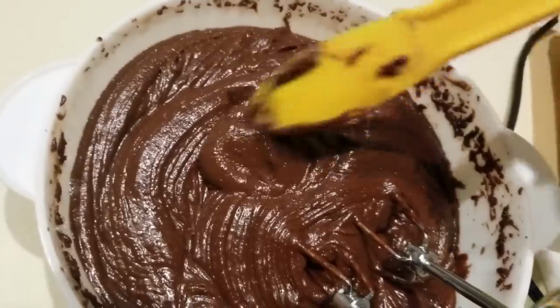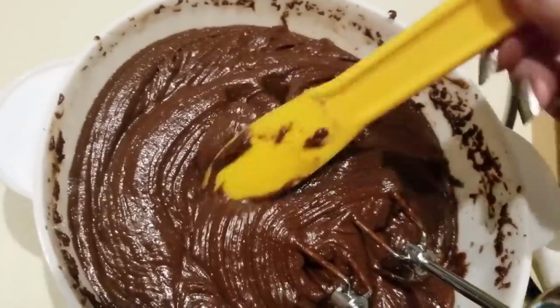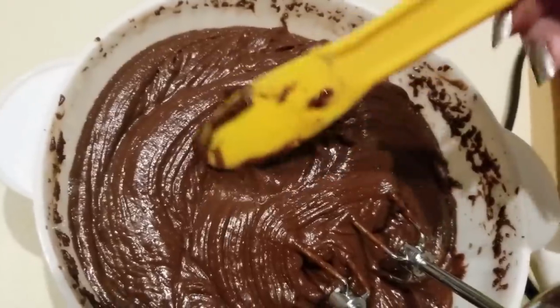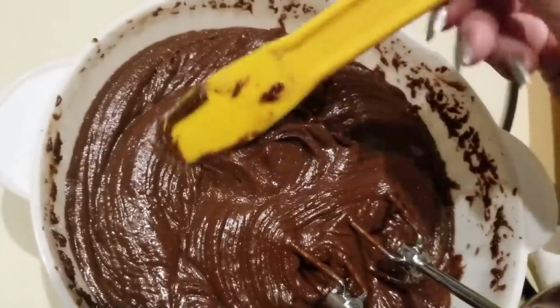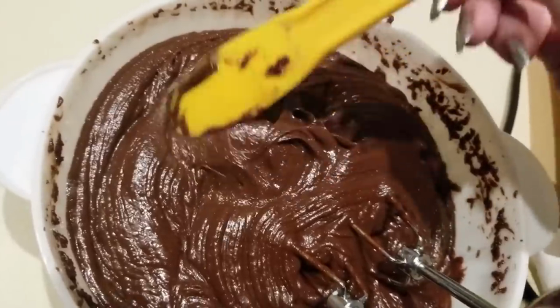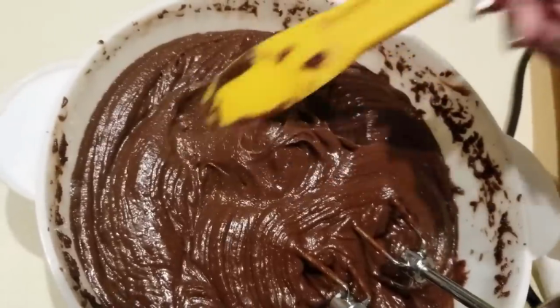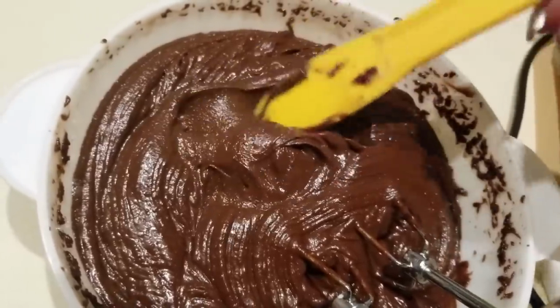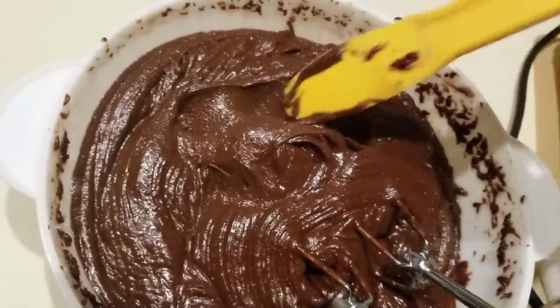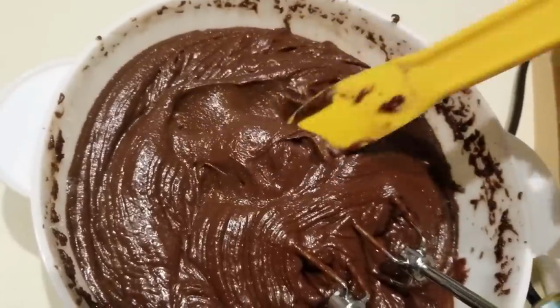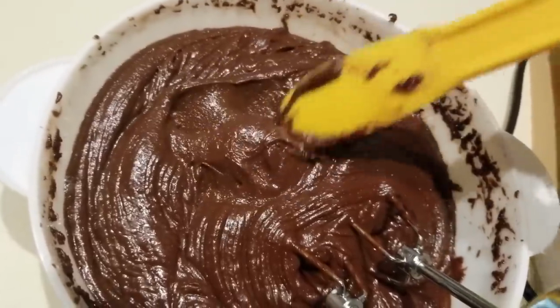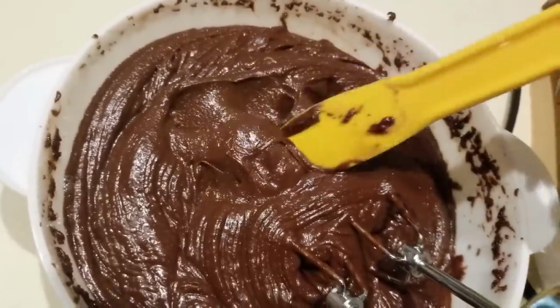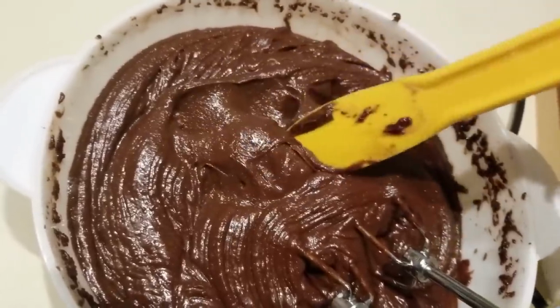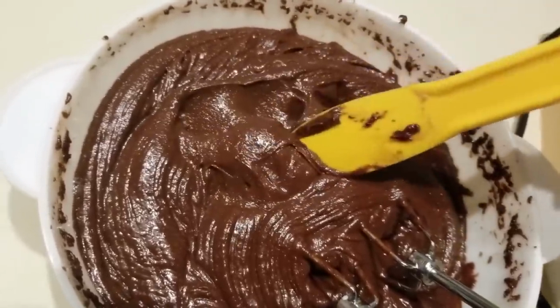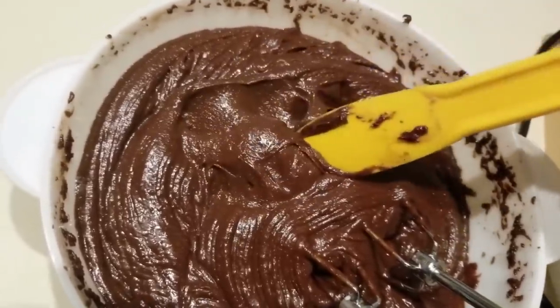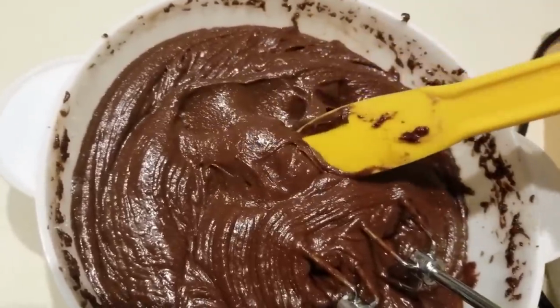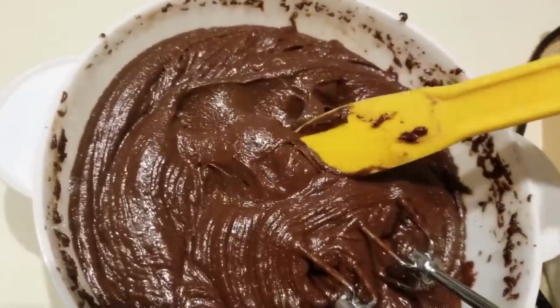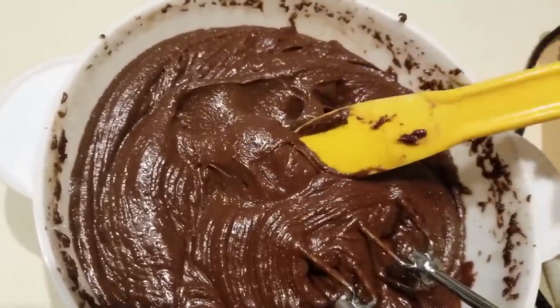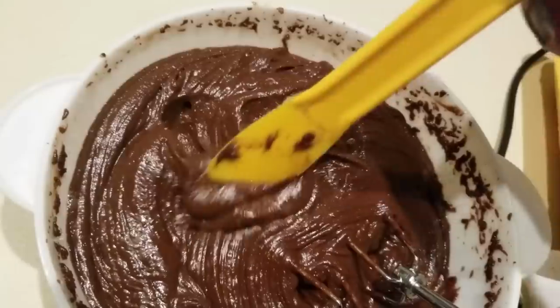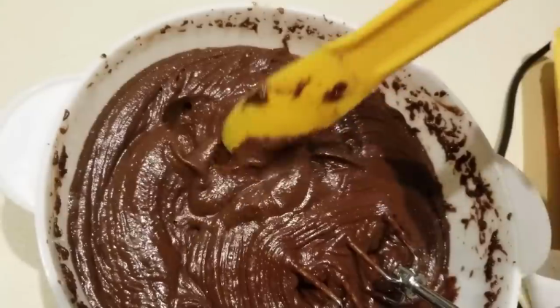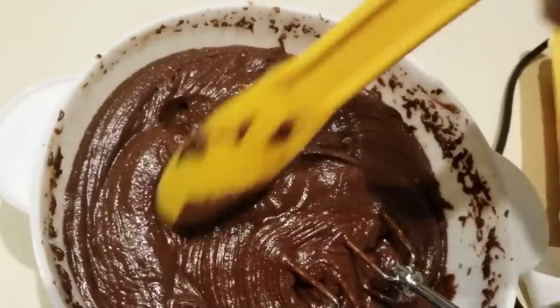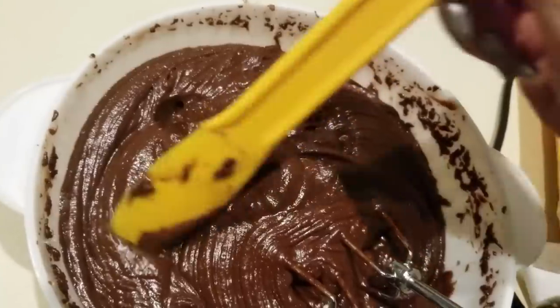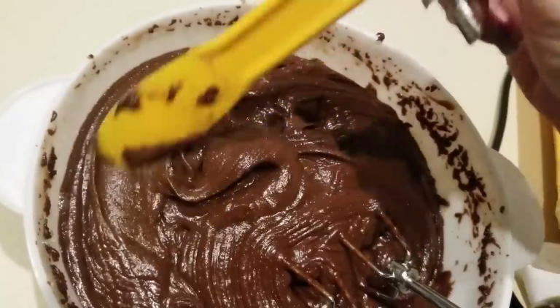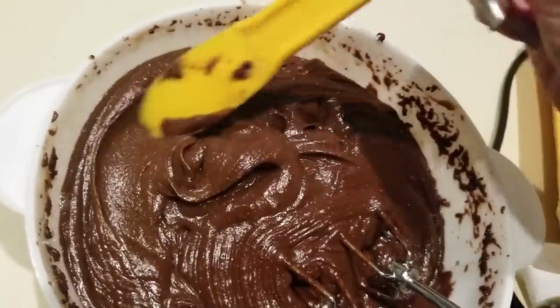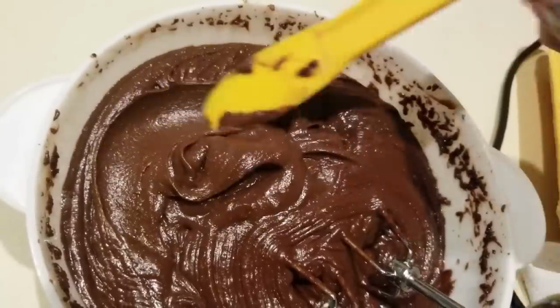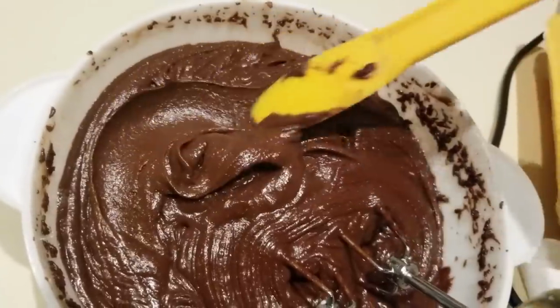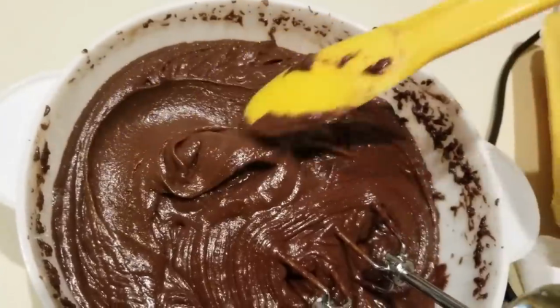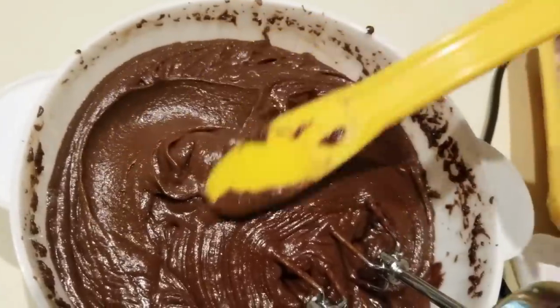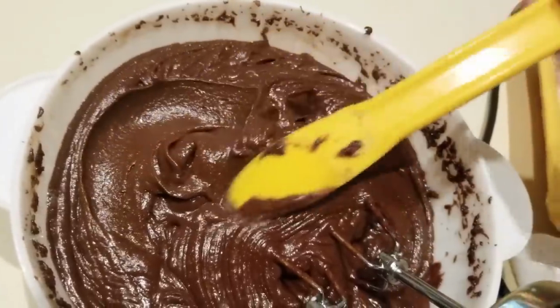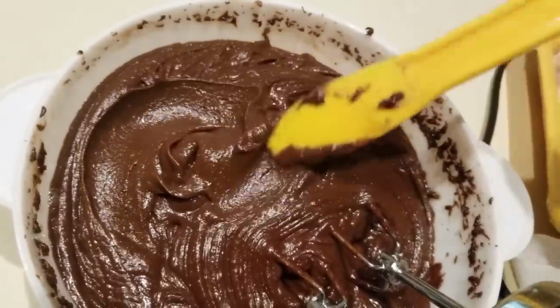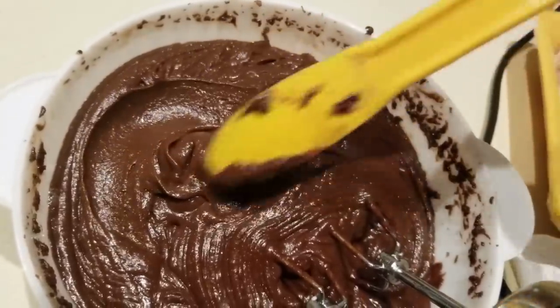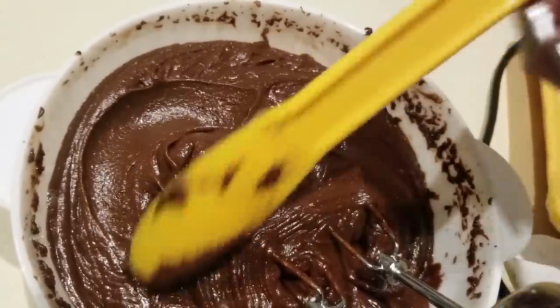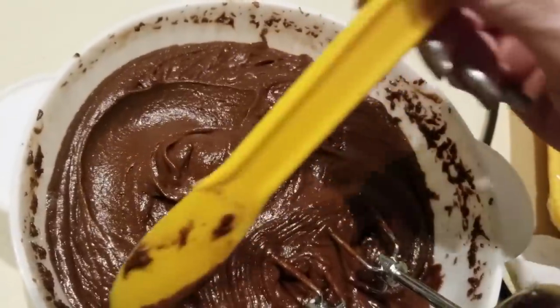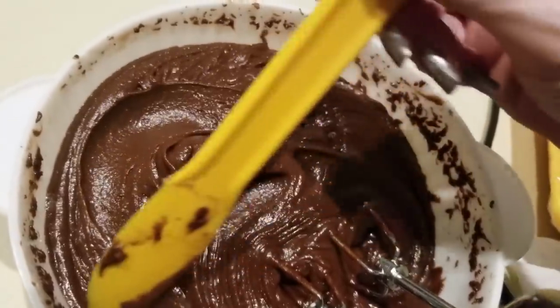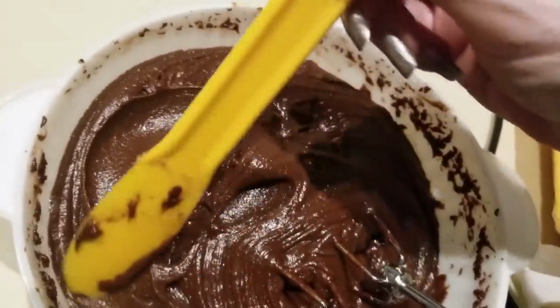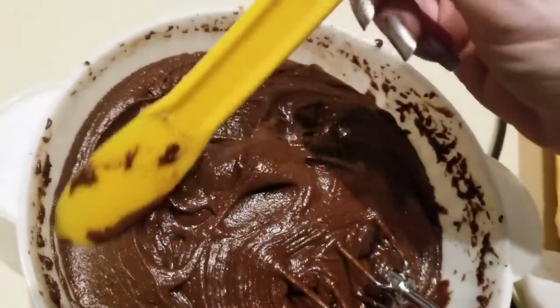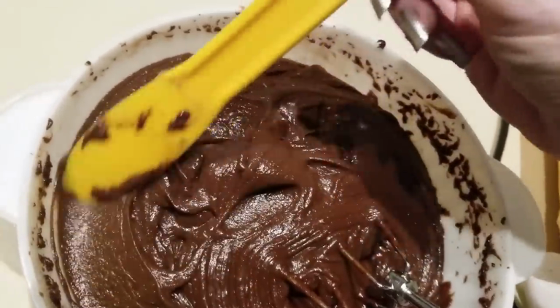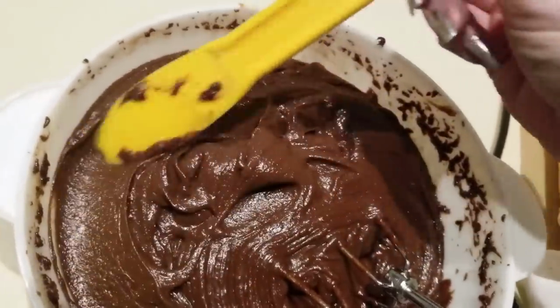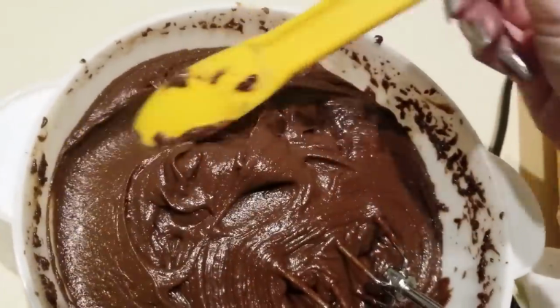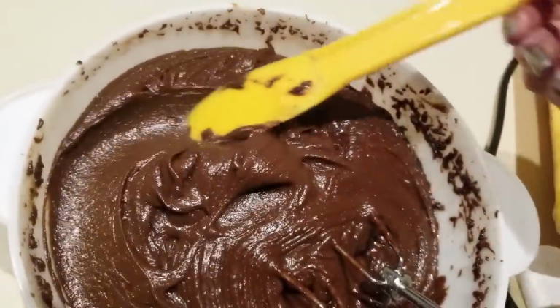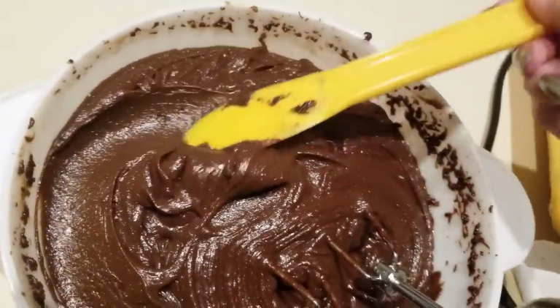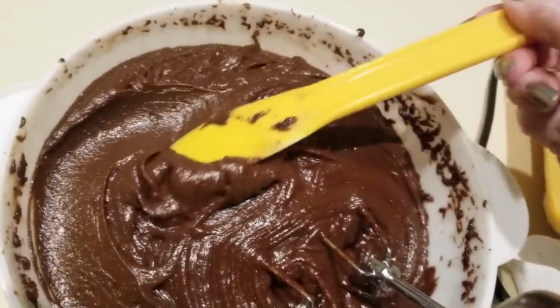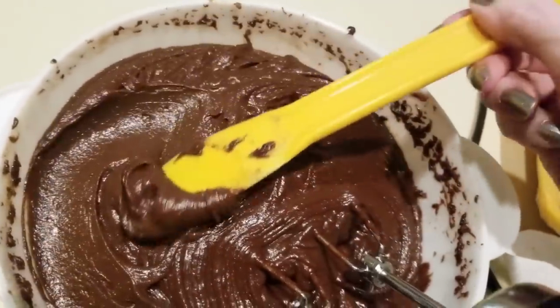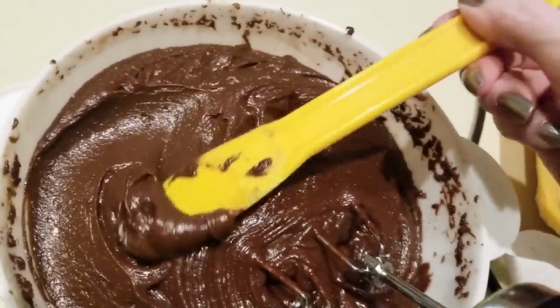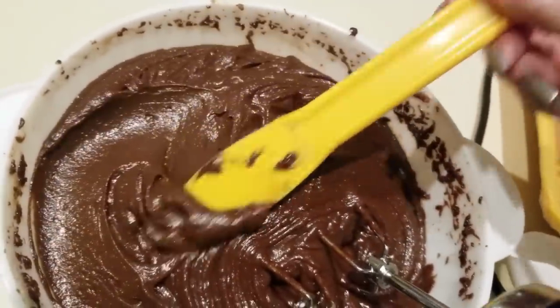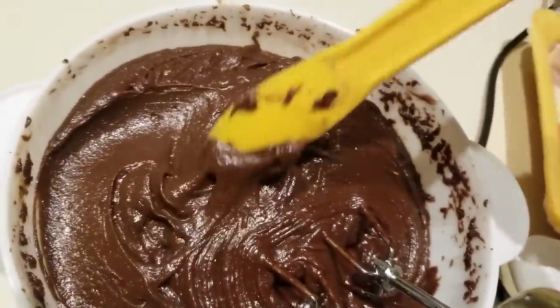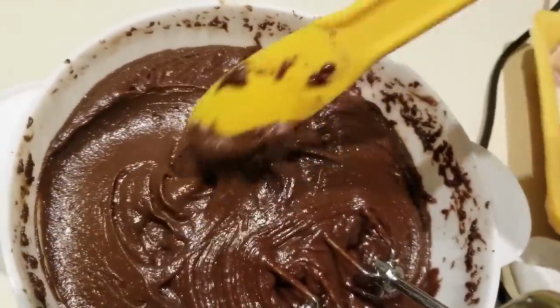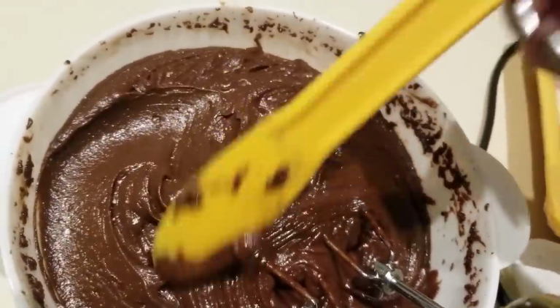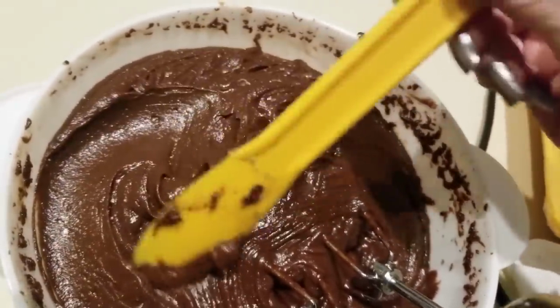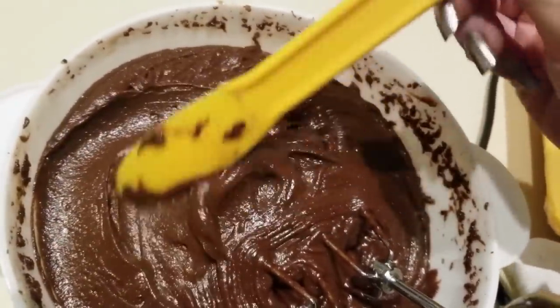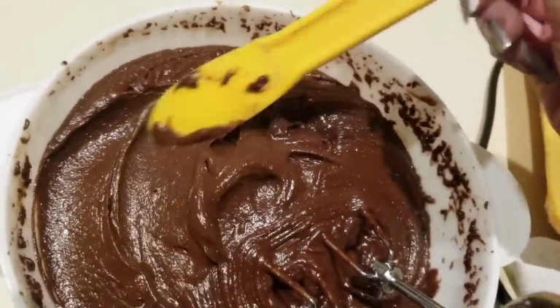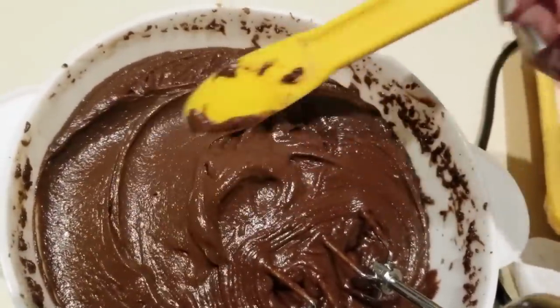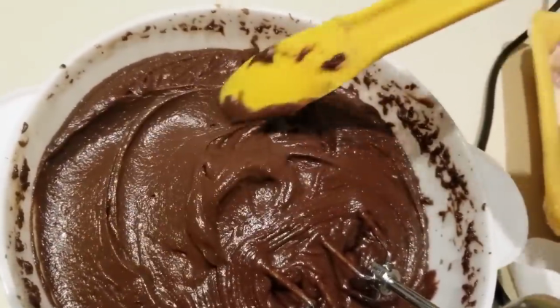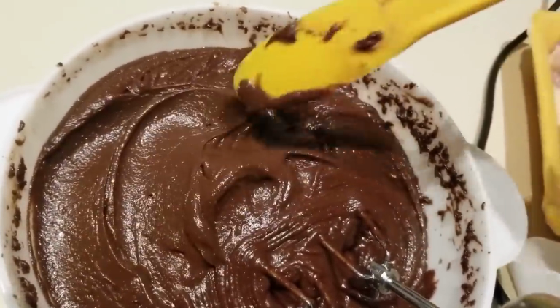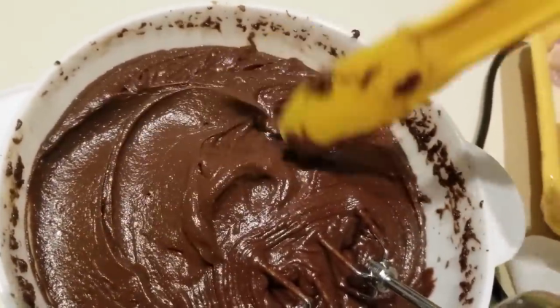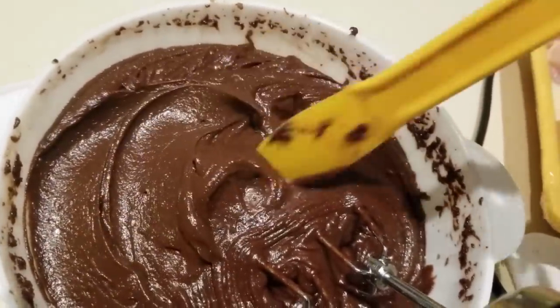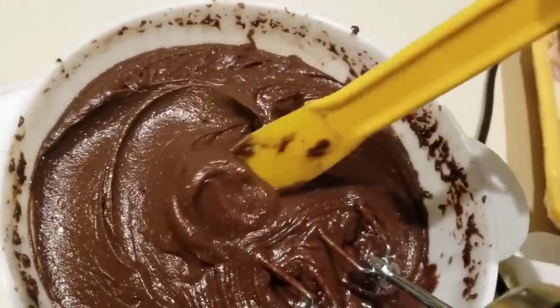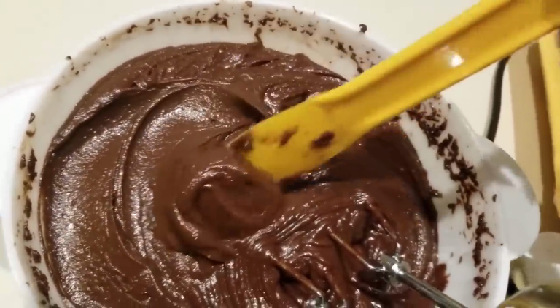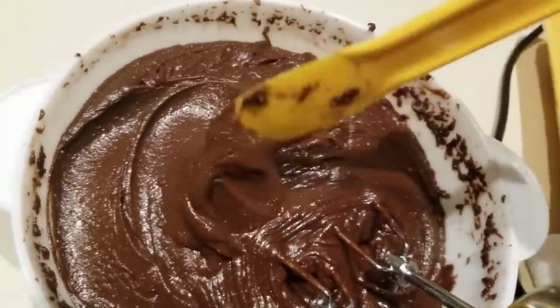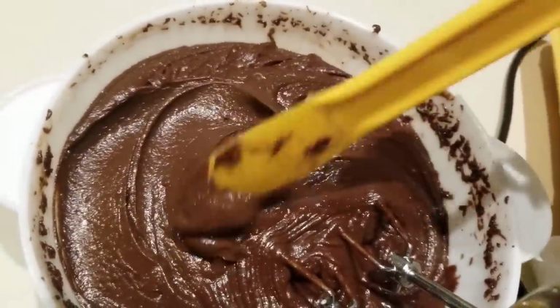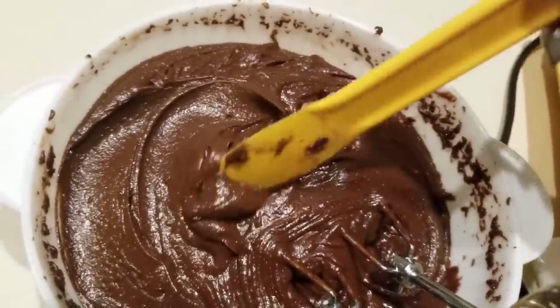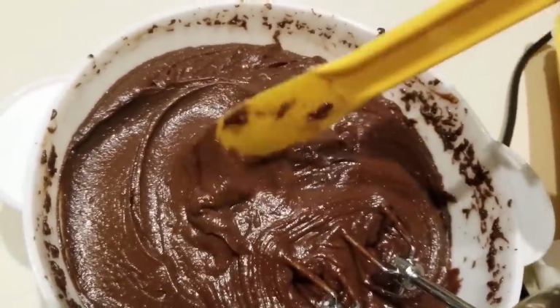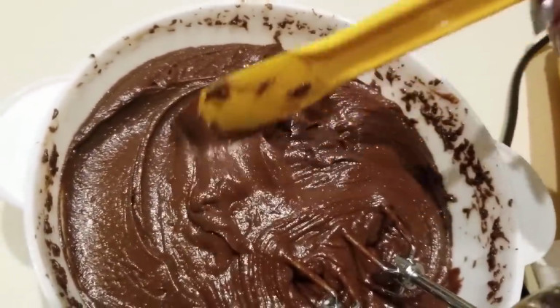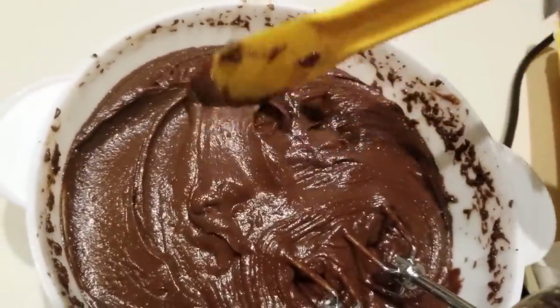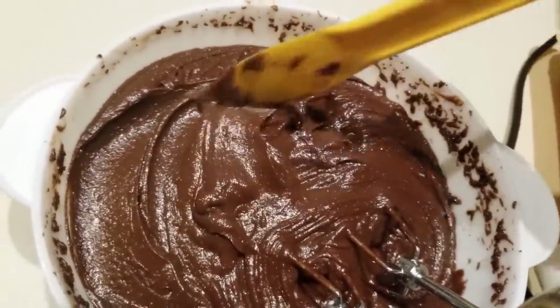What I'm going to do is put this in a Ziploc bag and funnel it into the containers, which I'll show you momentarily.